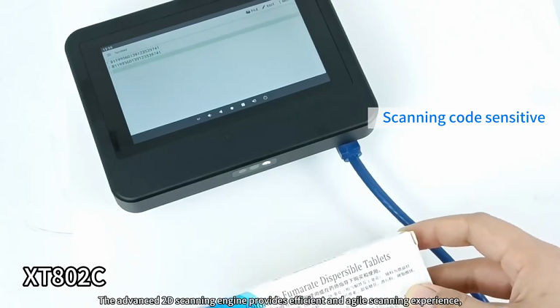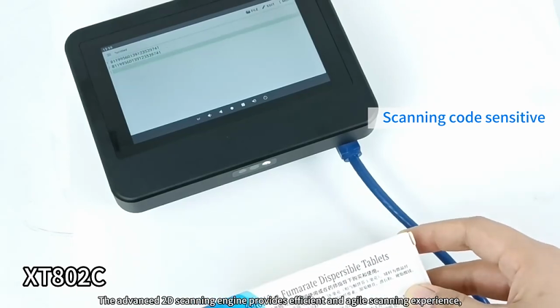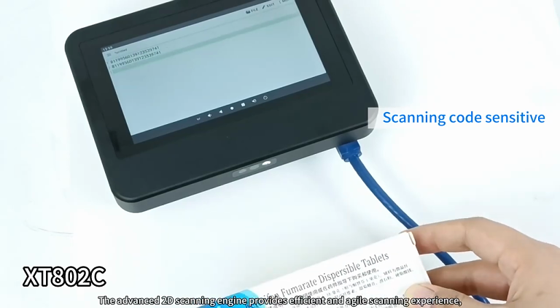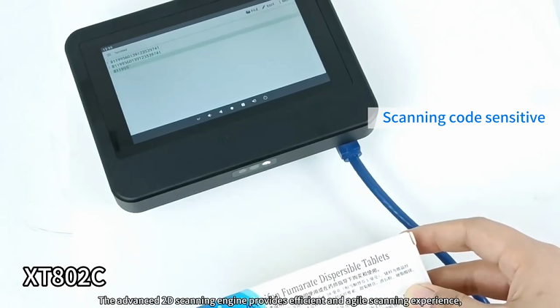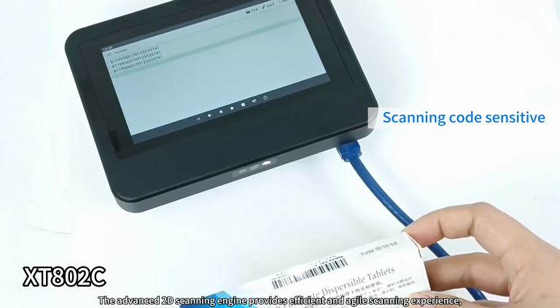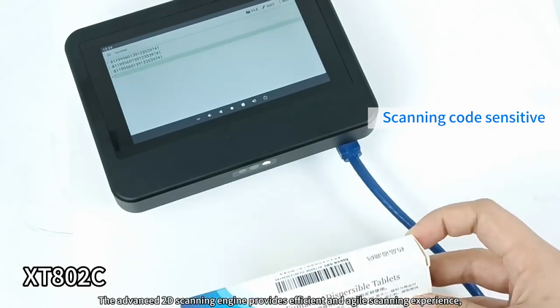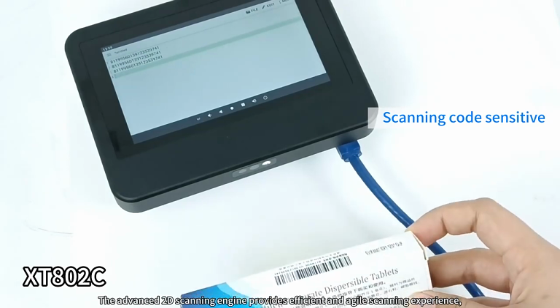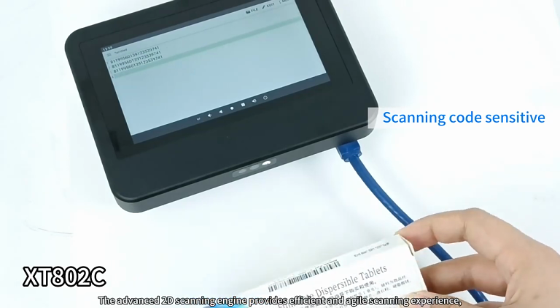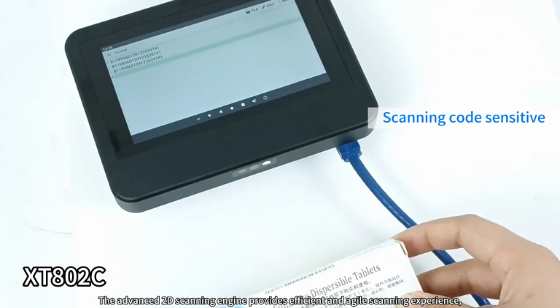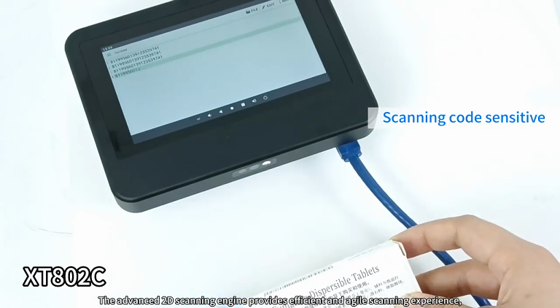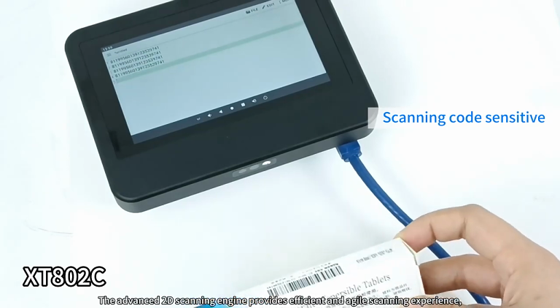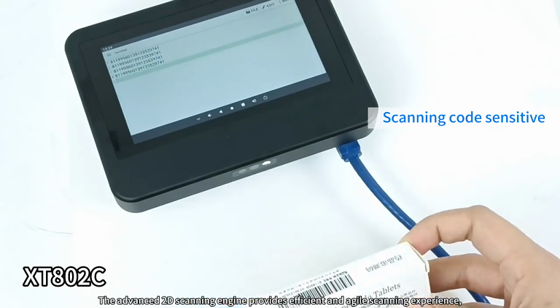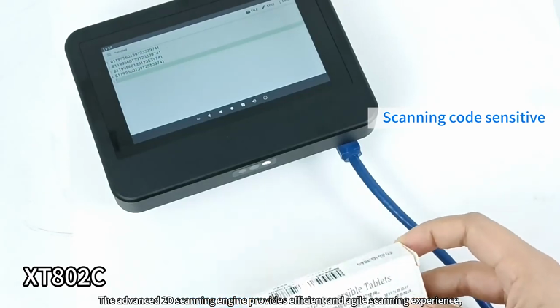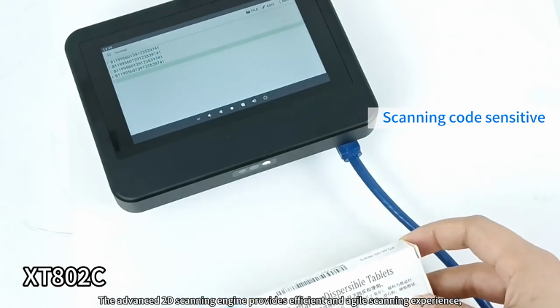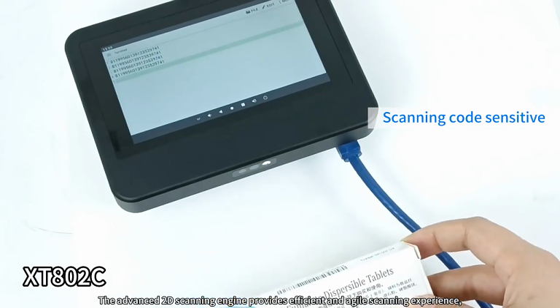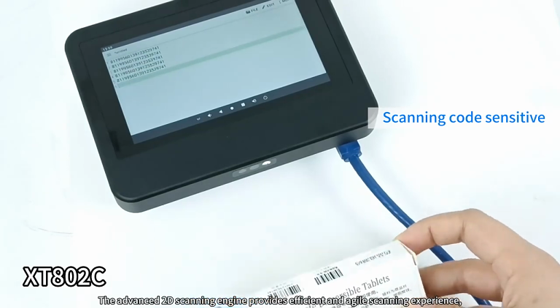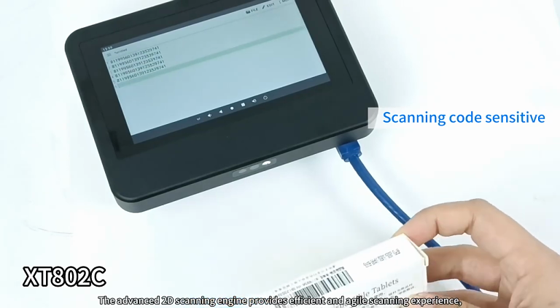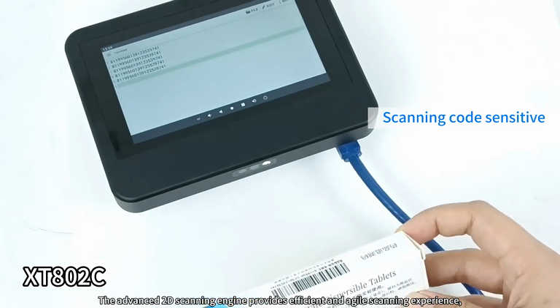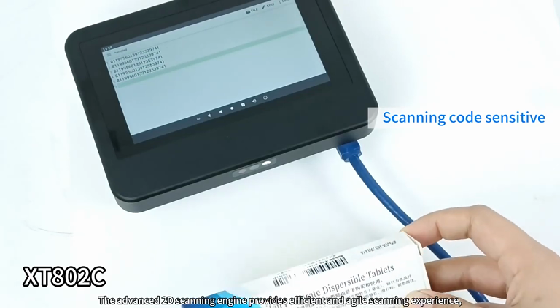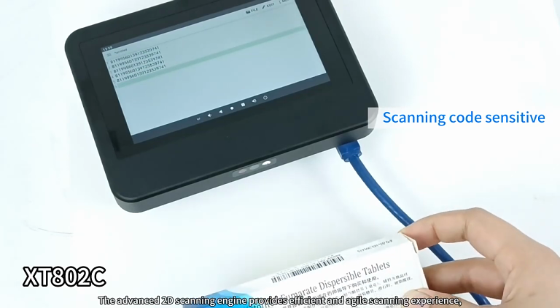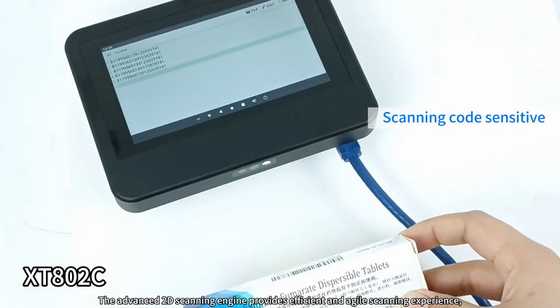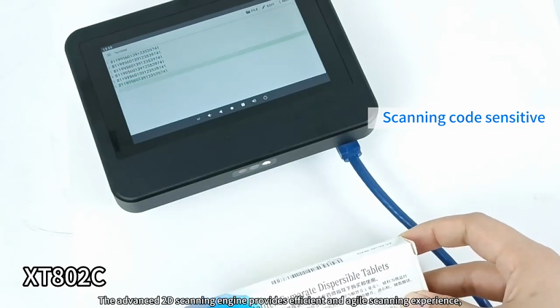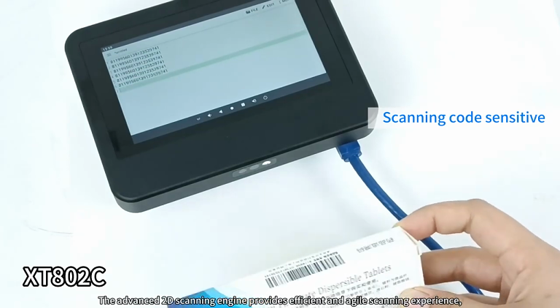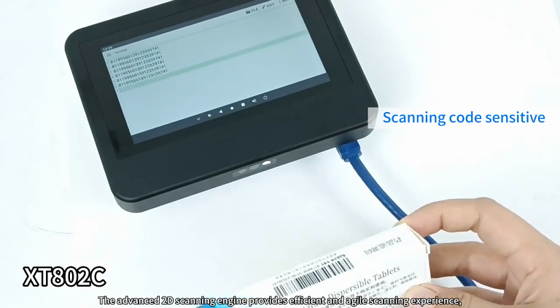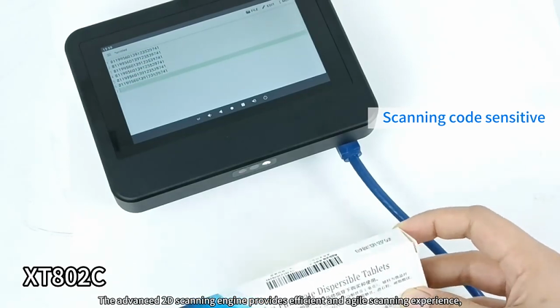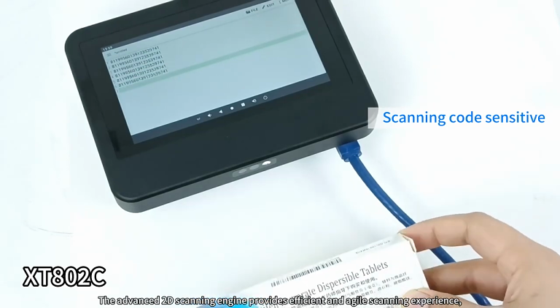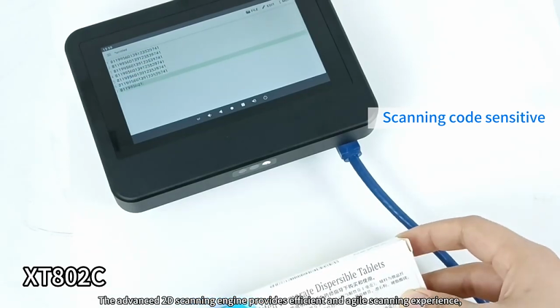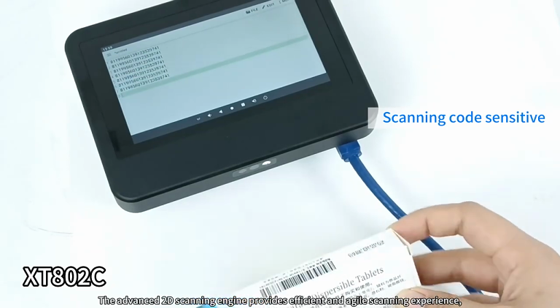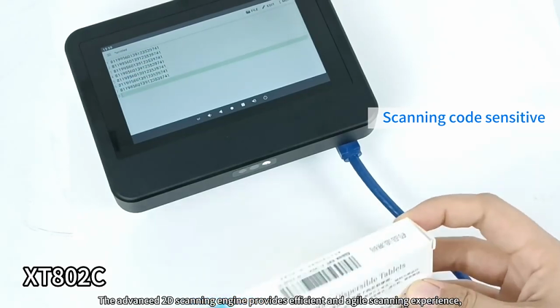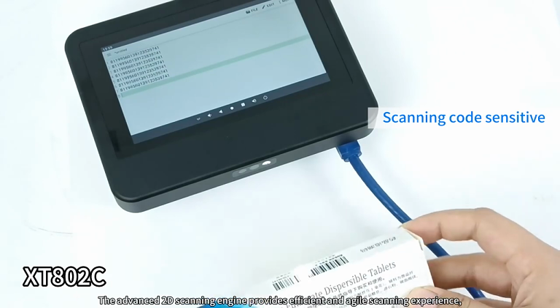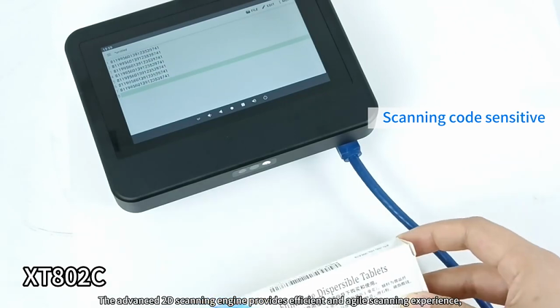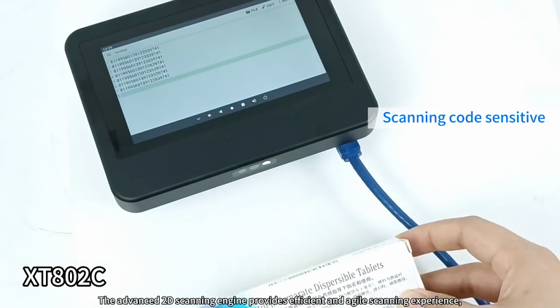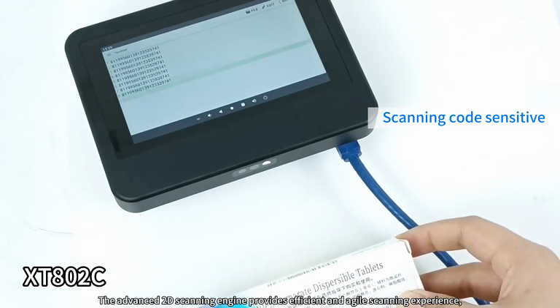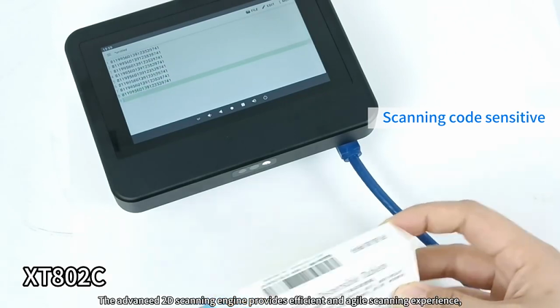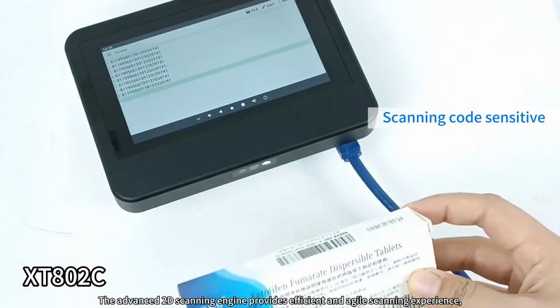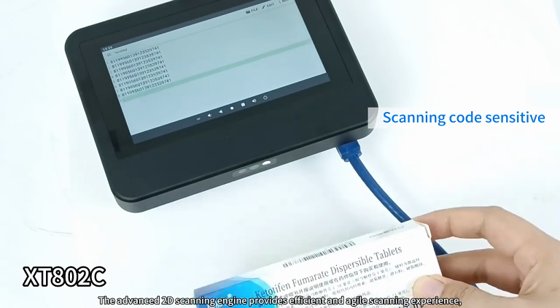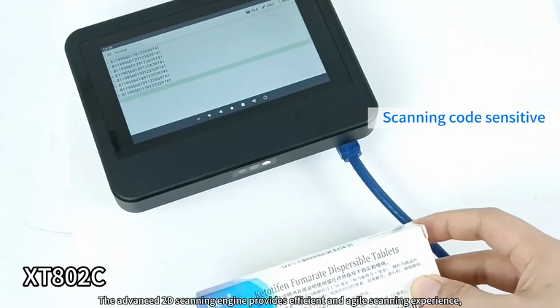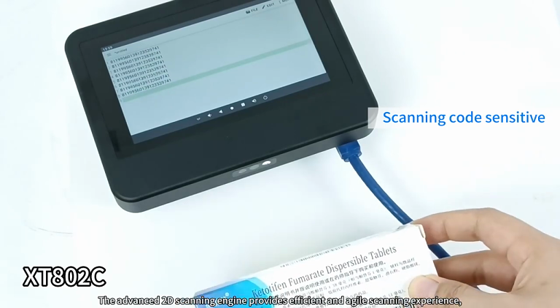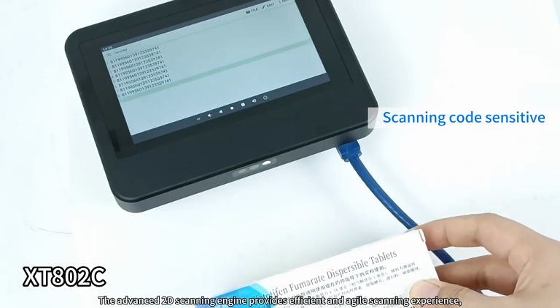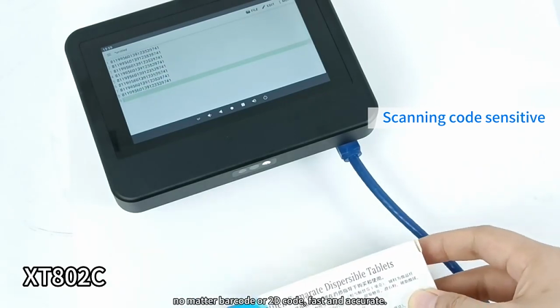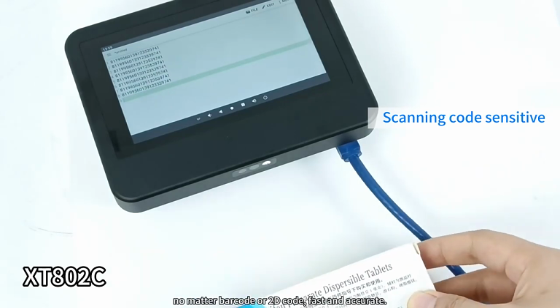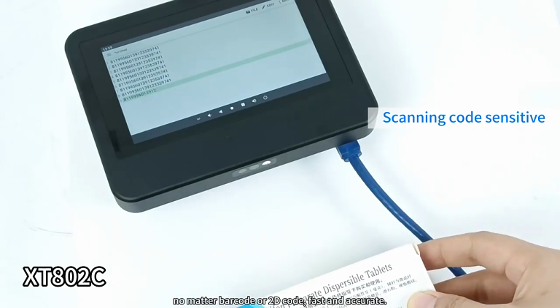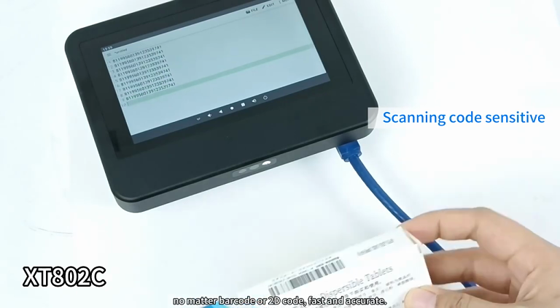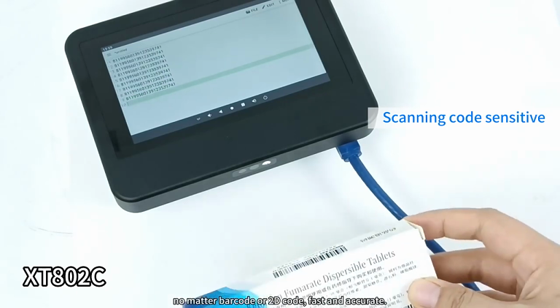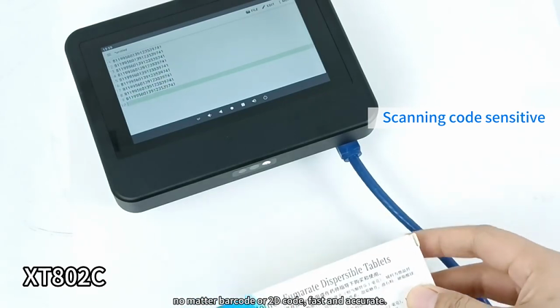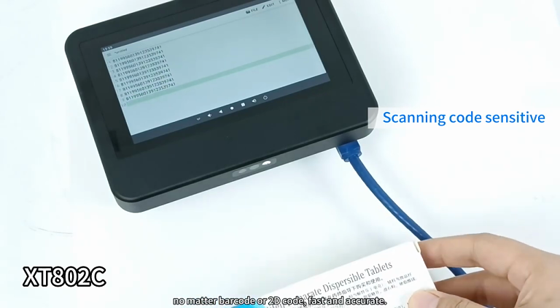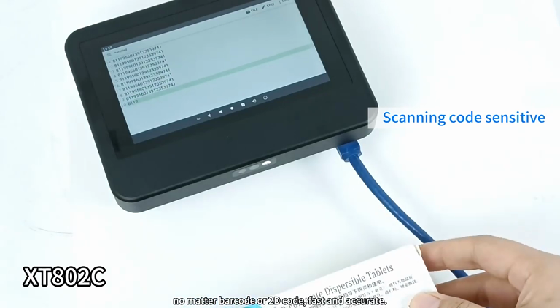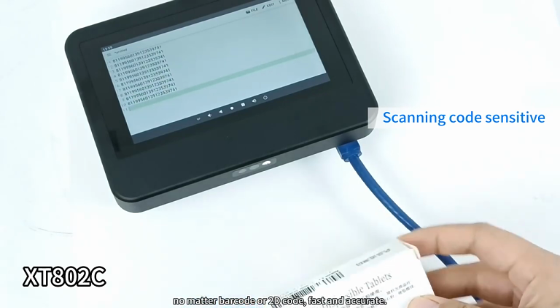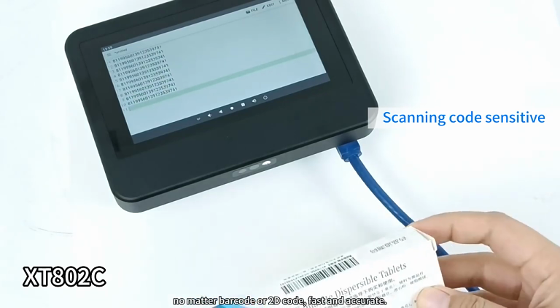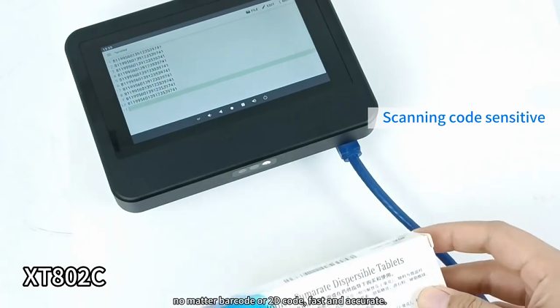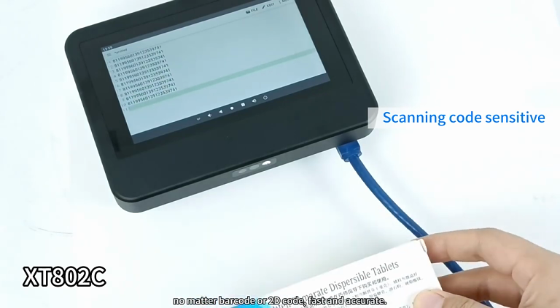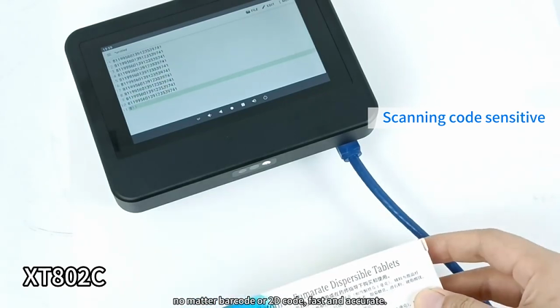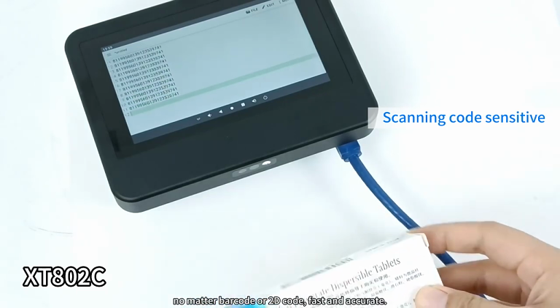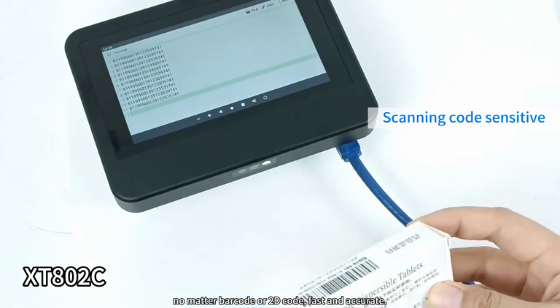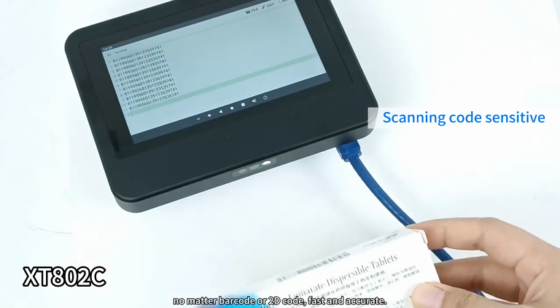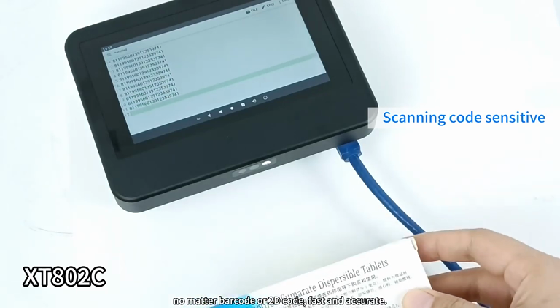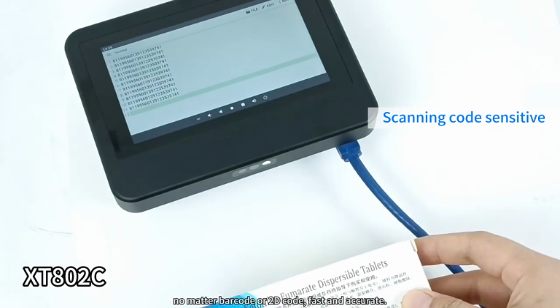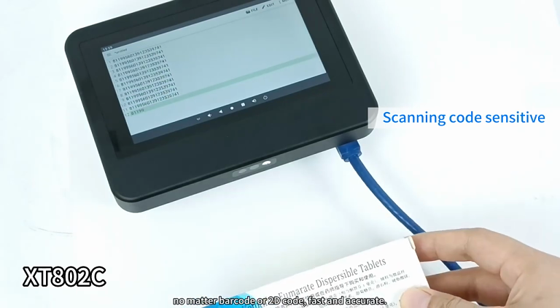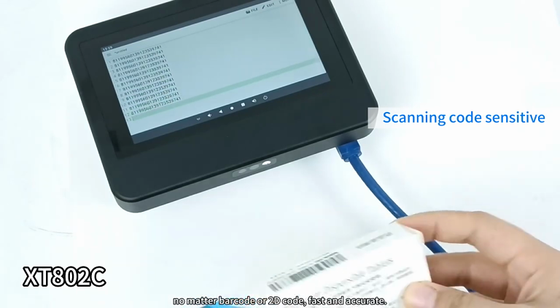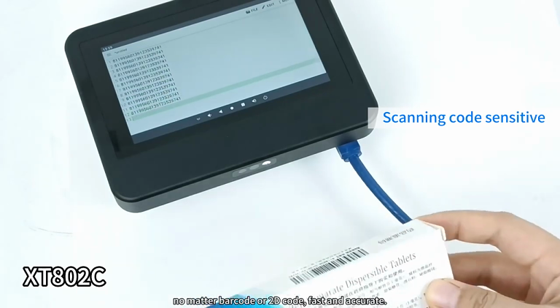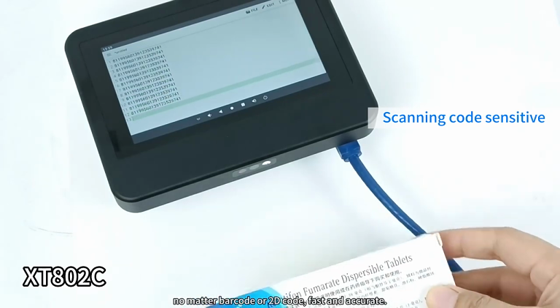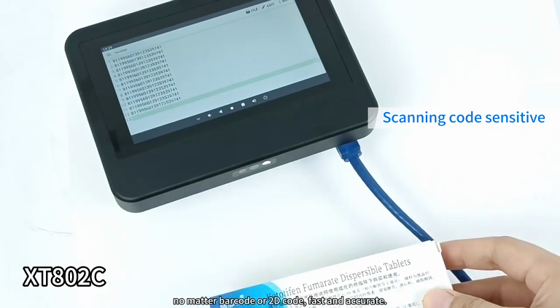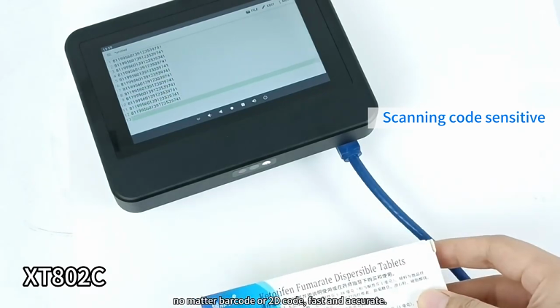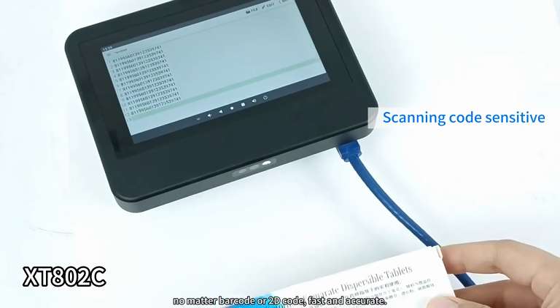The advanced 2D scanning engine provides an efficient and agile scanning experience, supporting both barcodes and 2D codes. Fast and accurate.